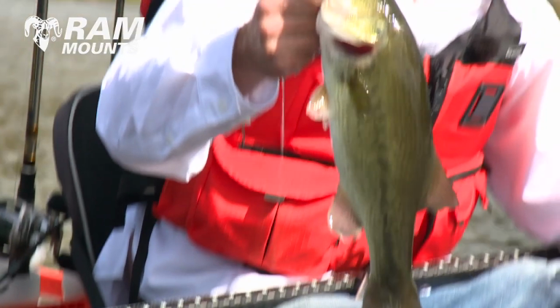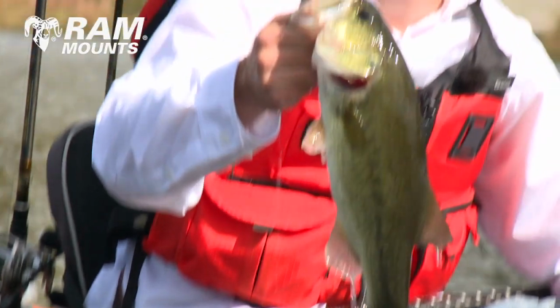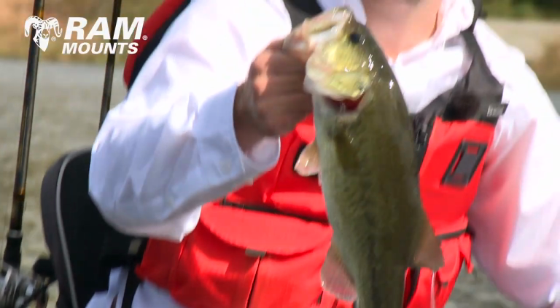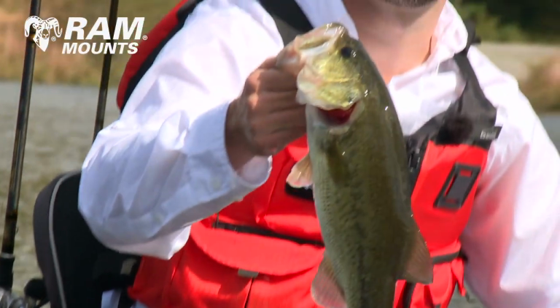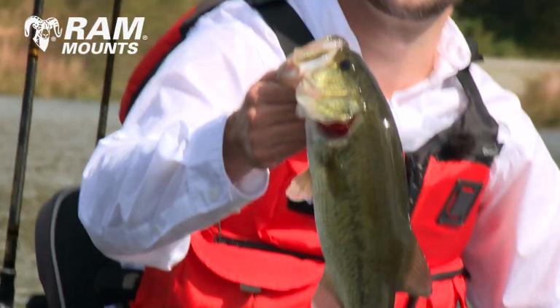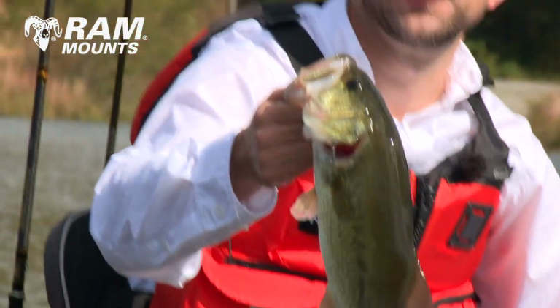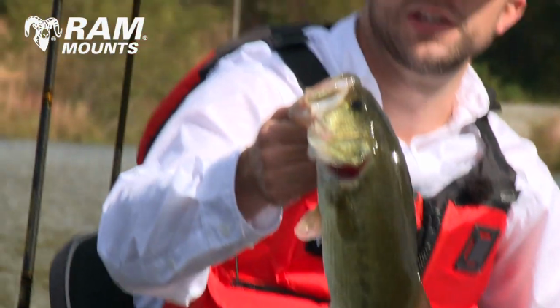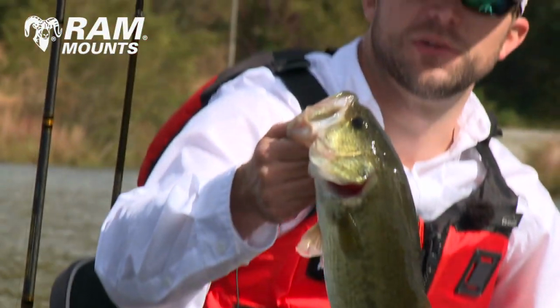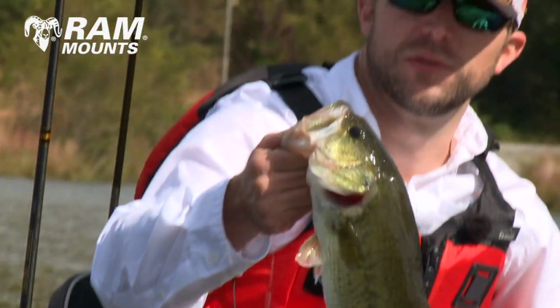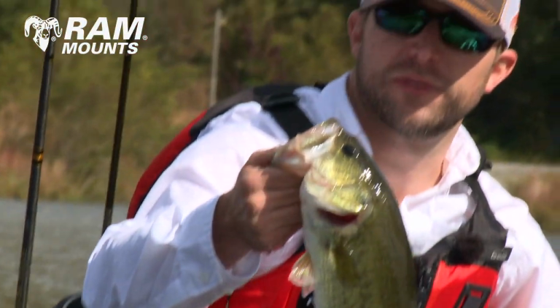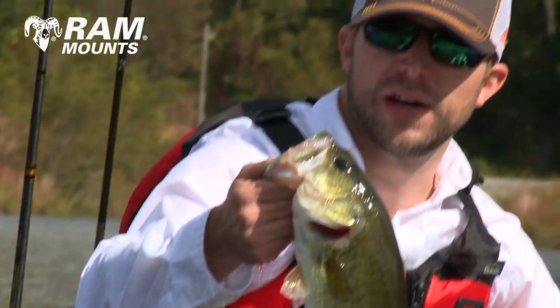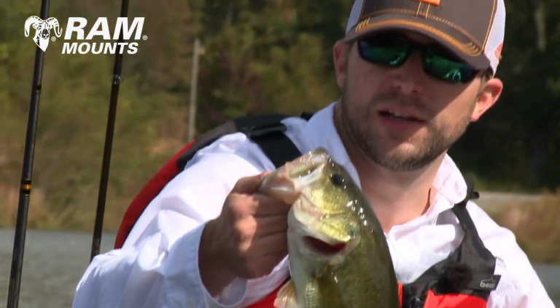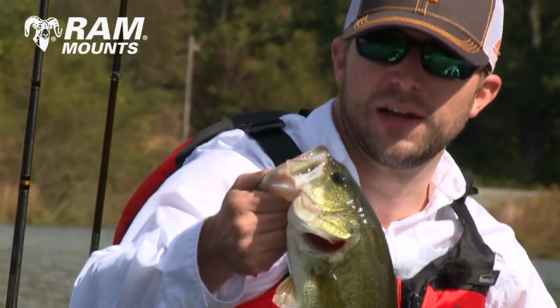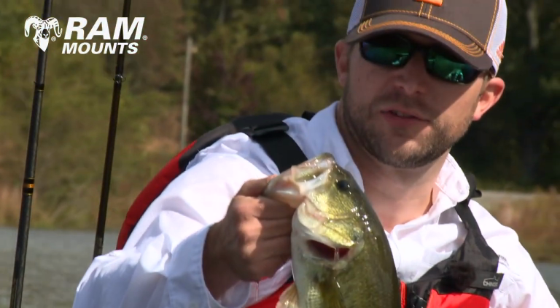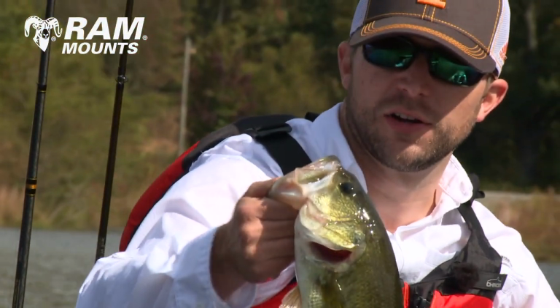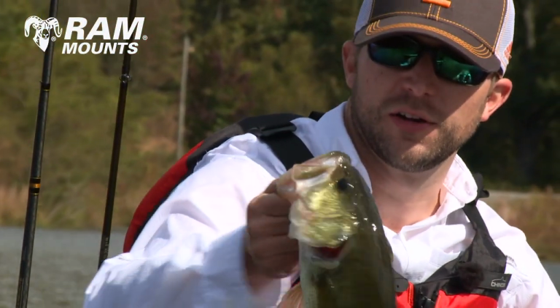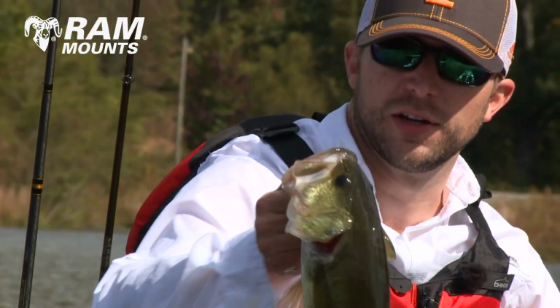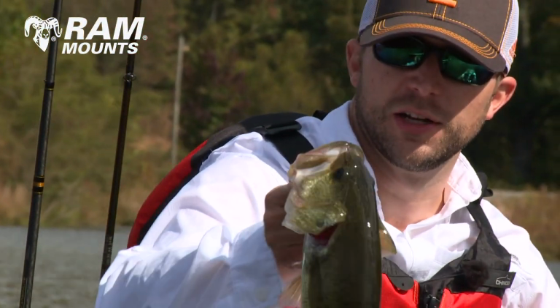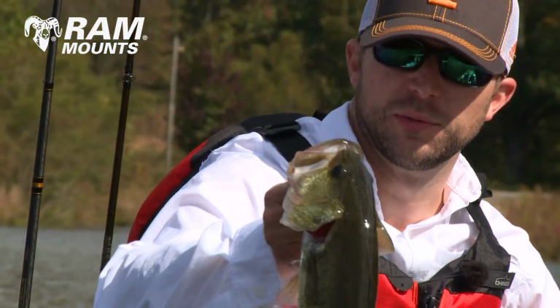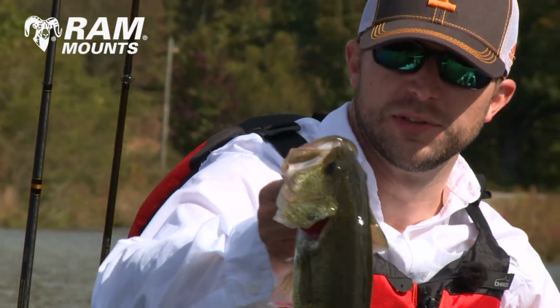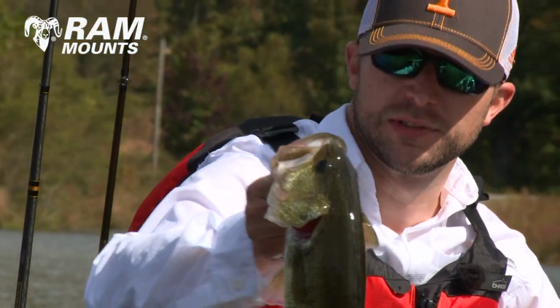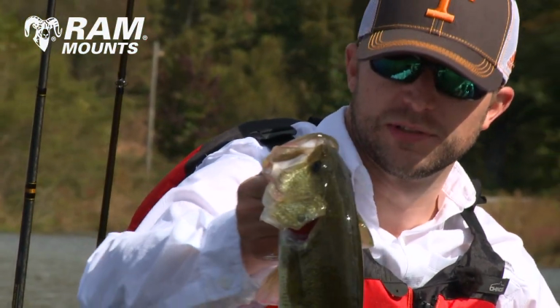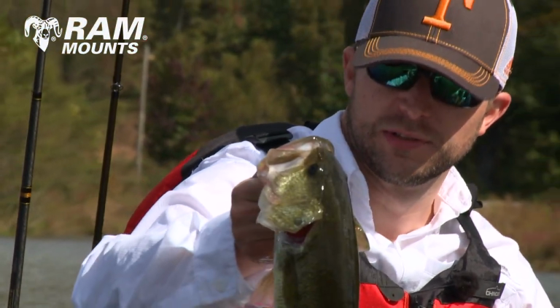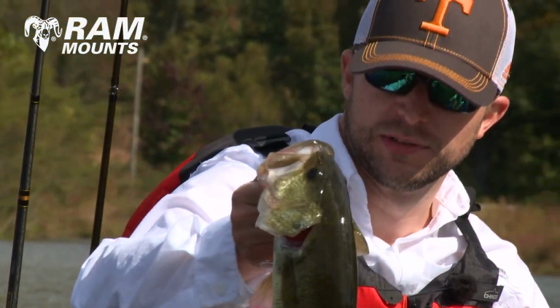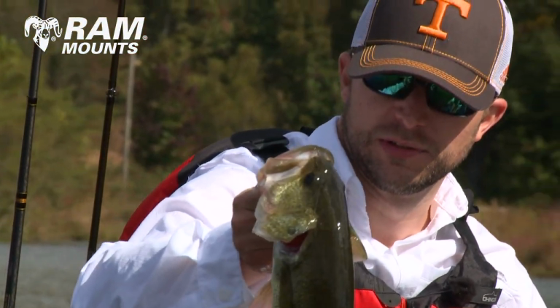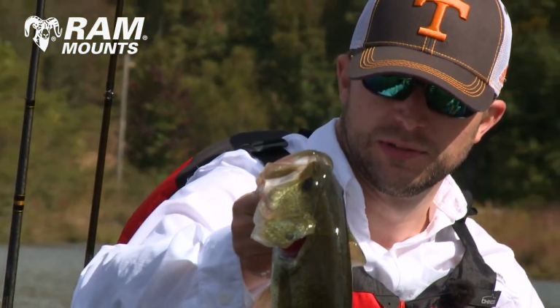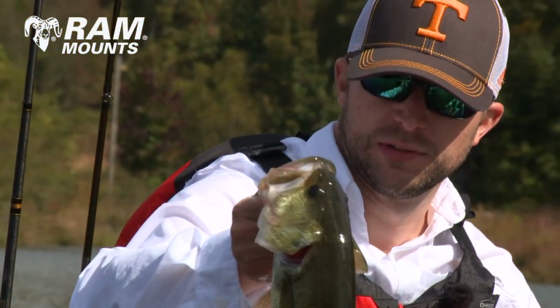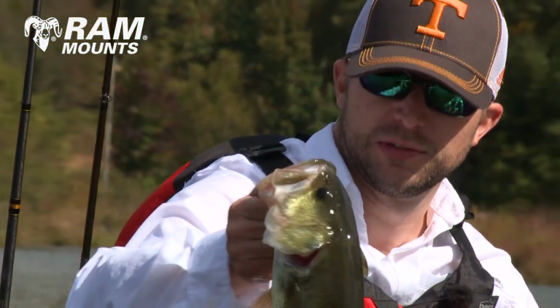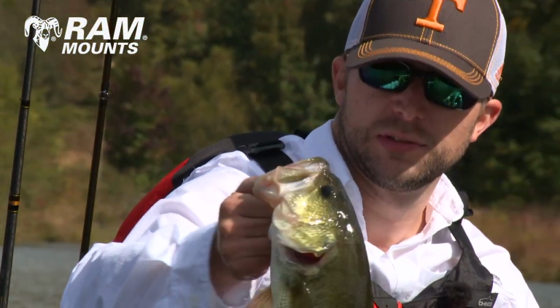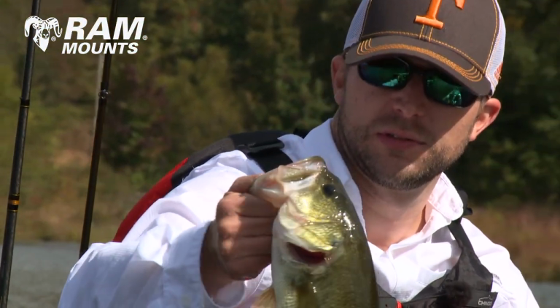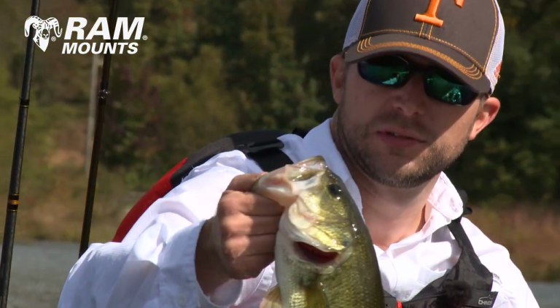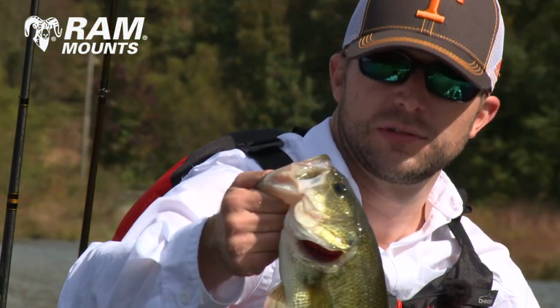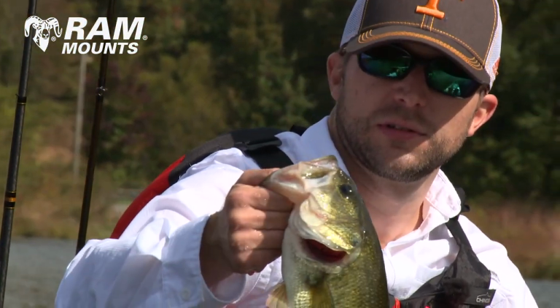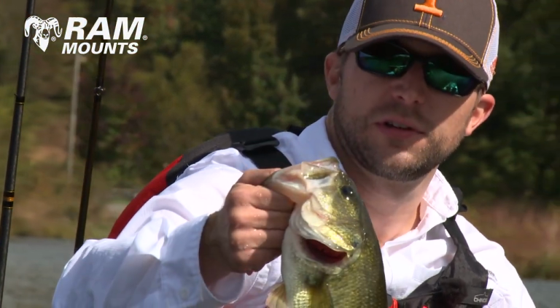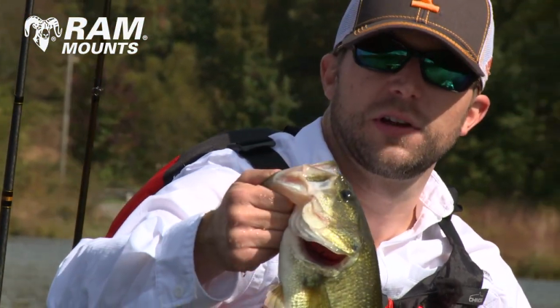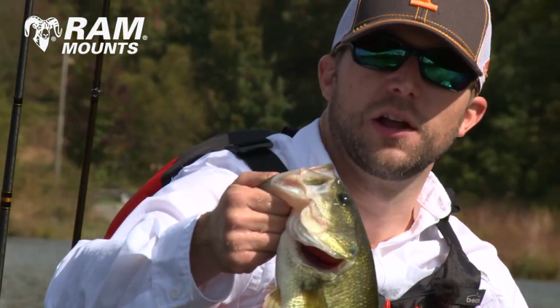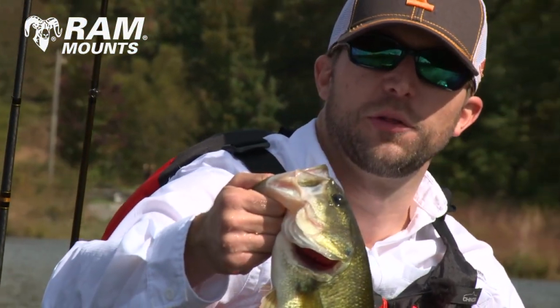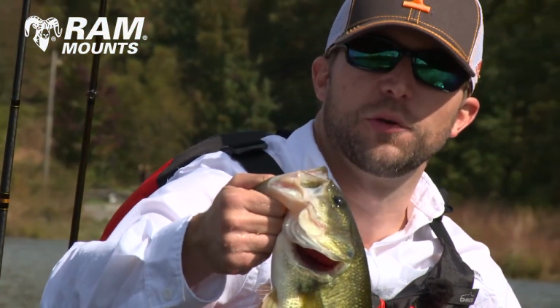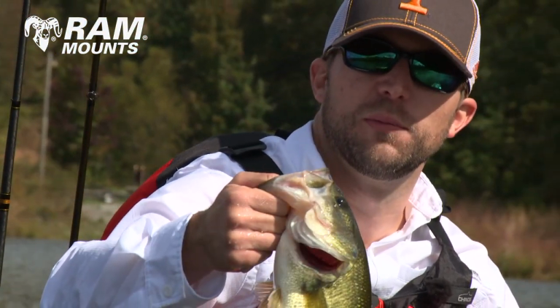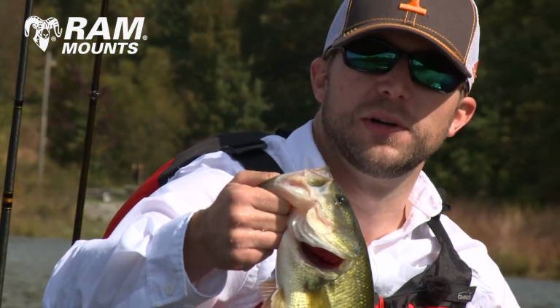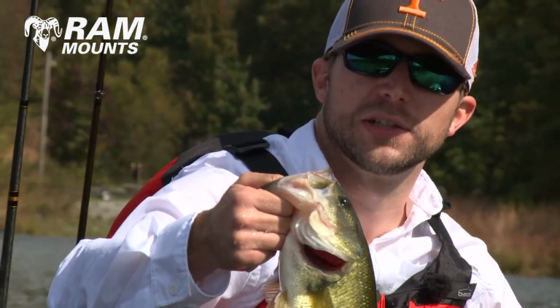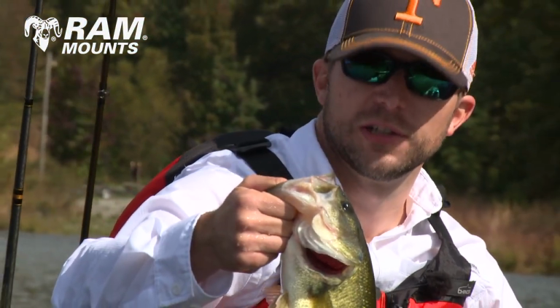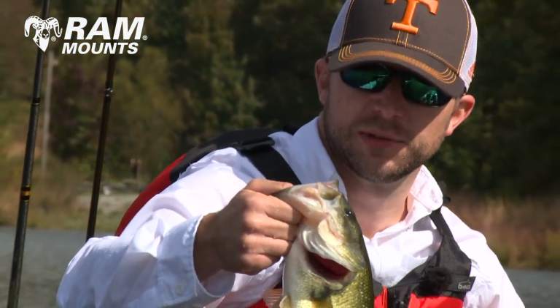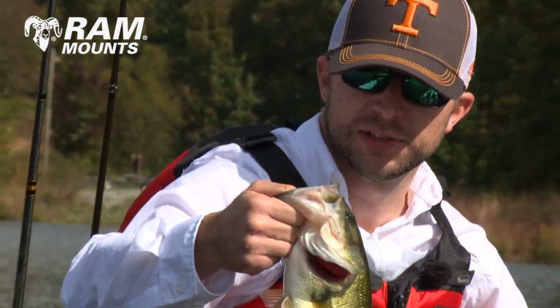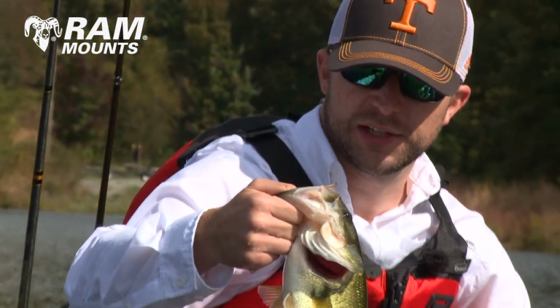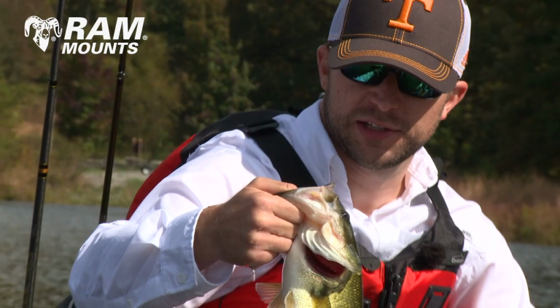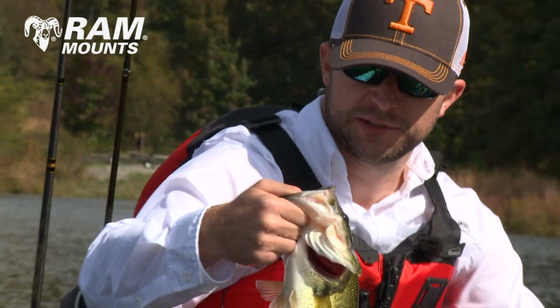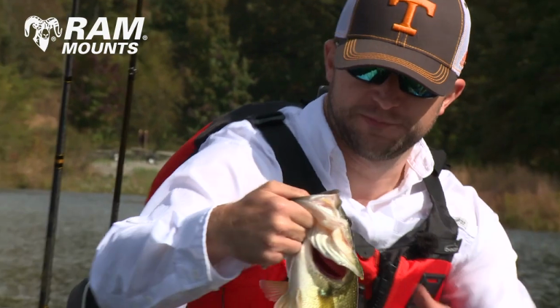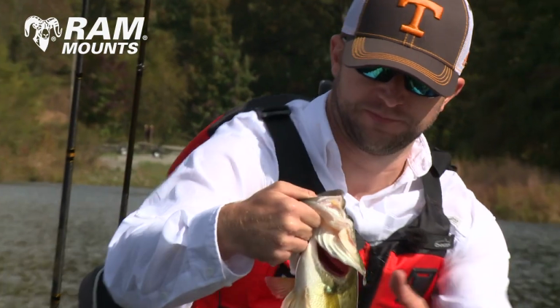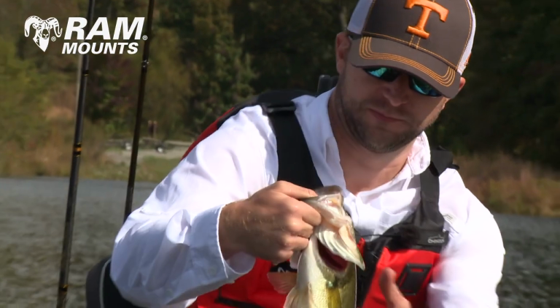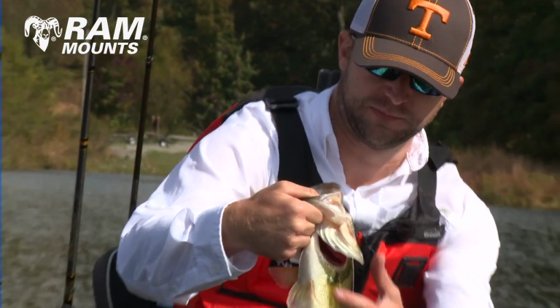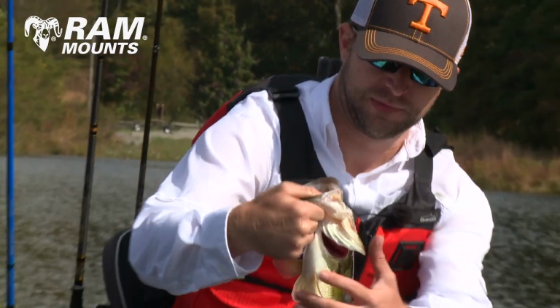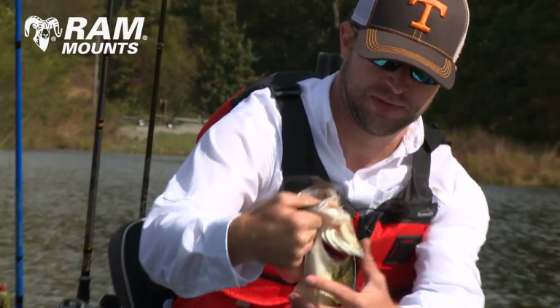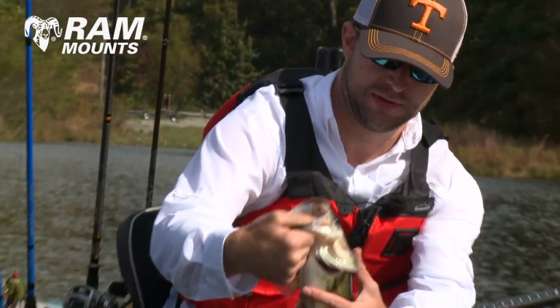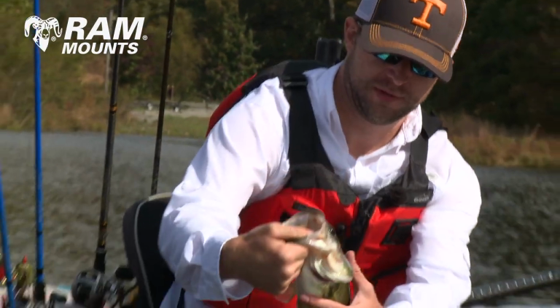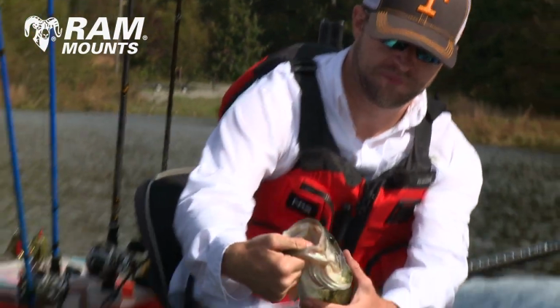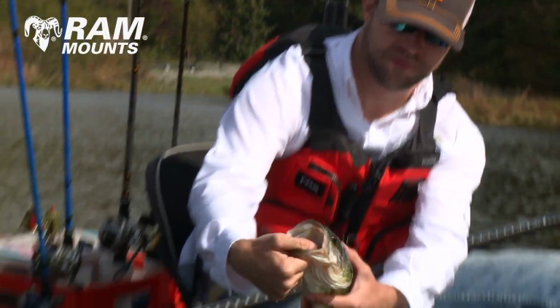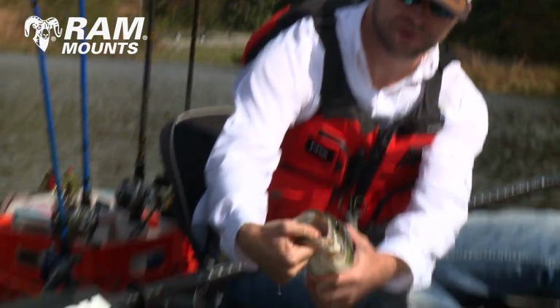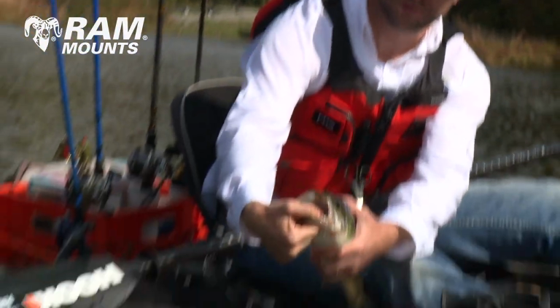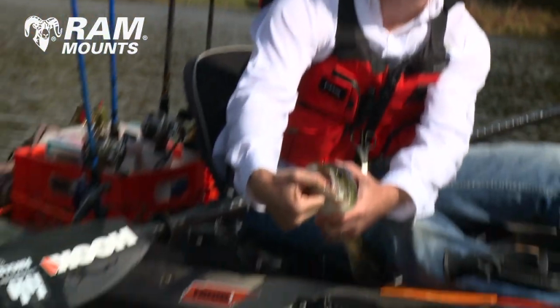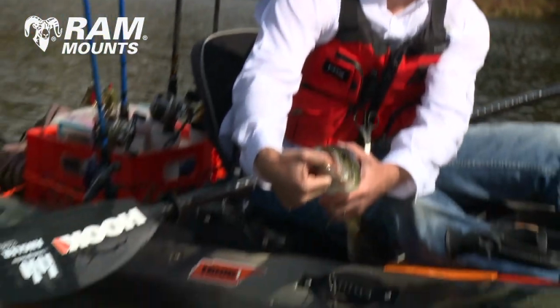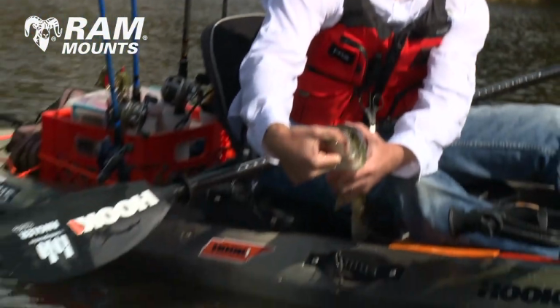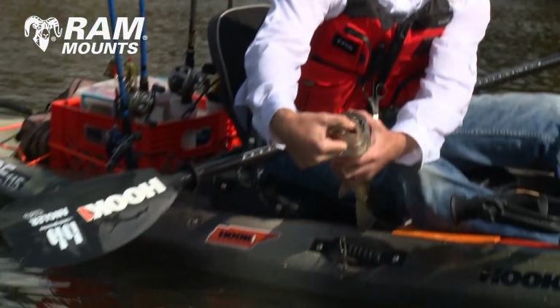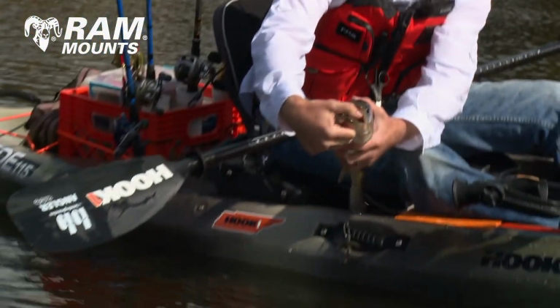Nice to catch a decent one finally after all the little ones. Culling through a bunch of little ones — I guess maybe it's about to turn on.